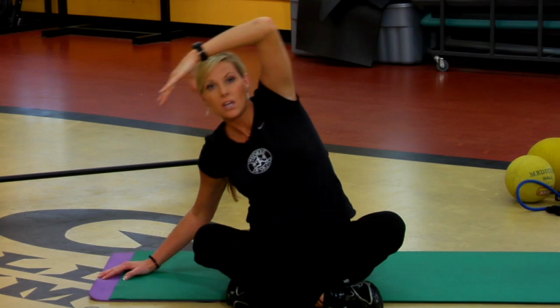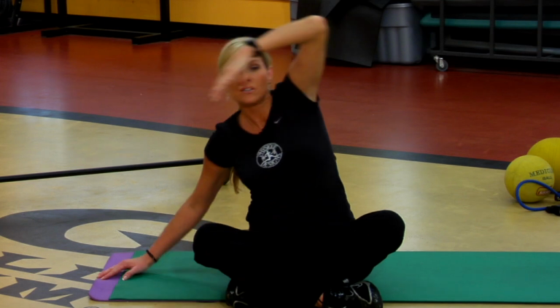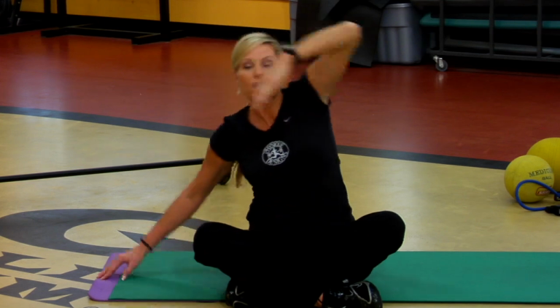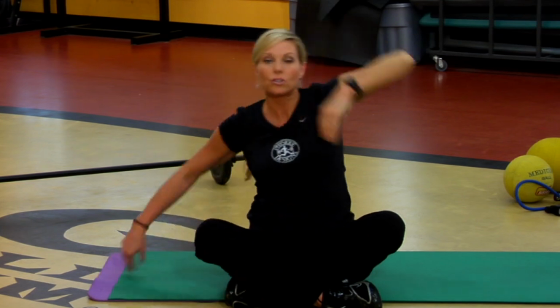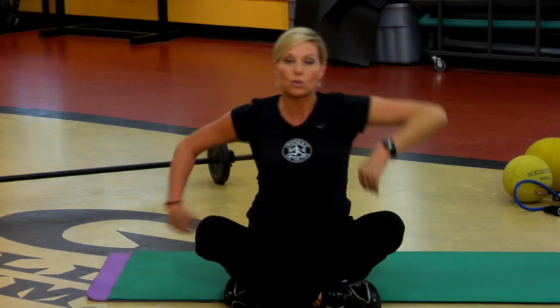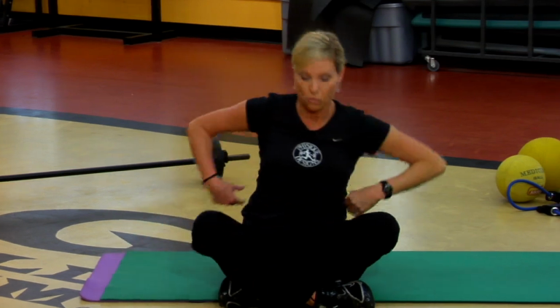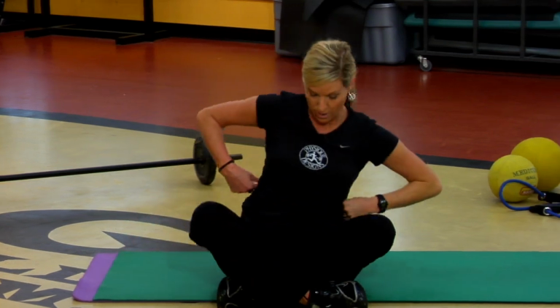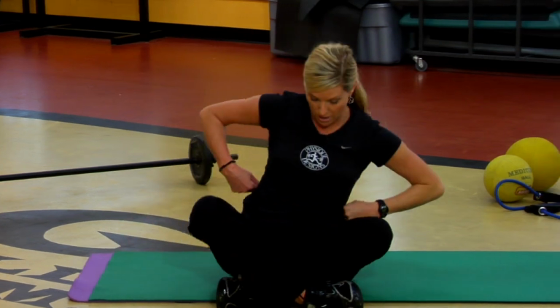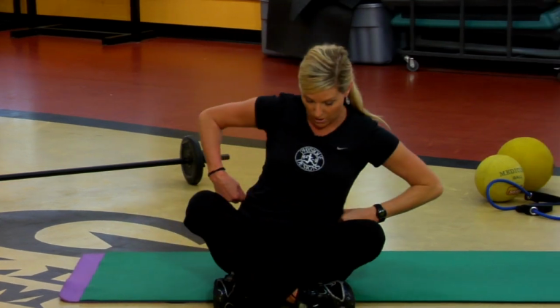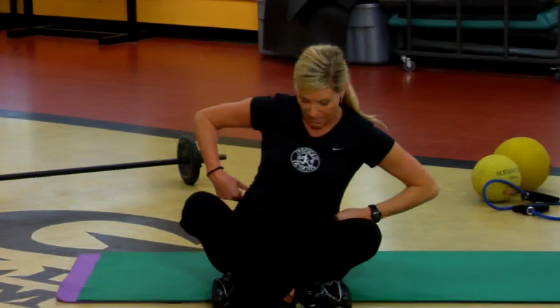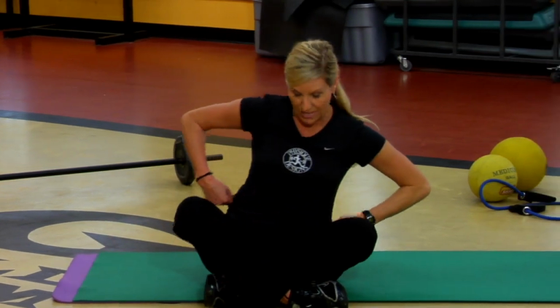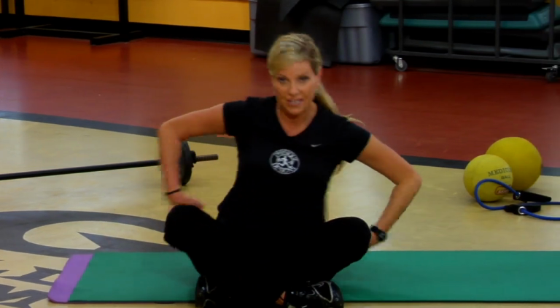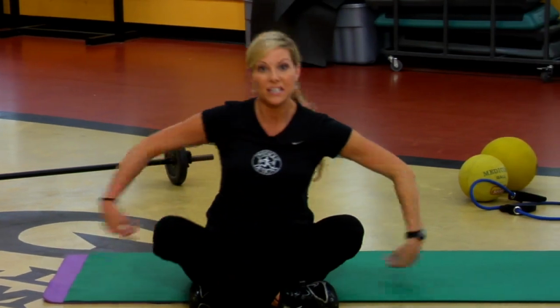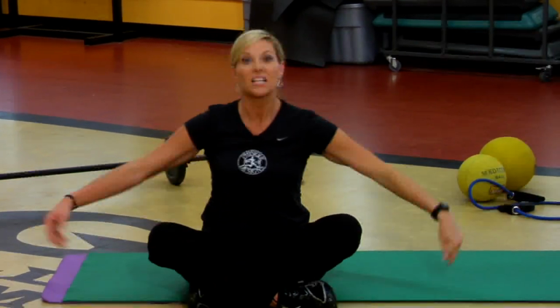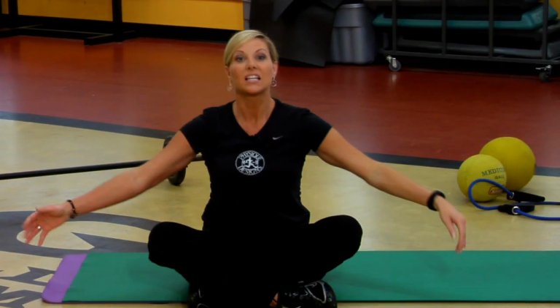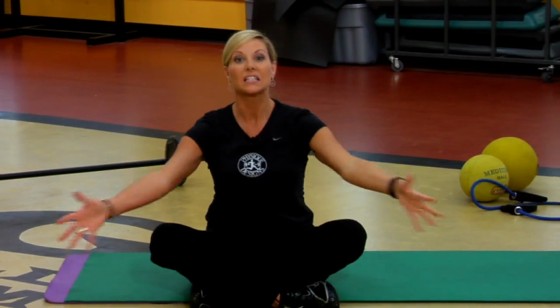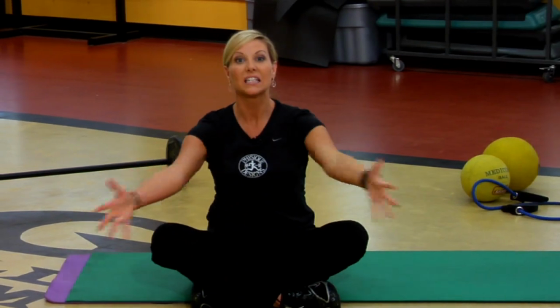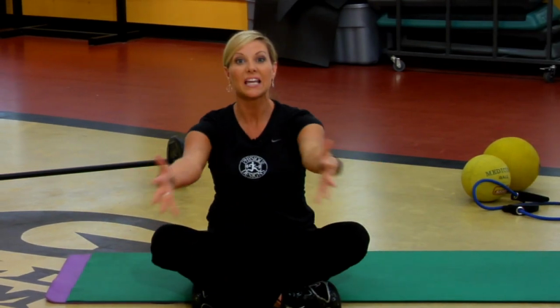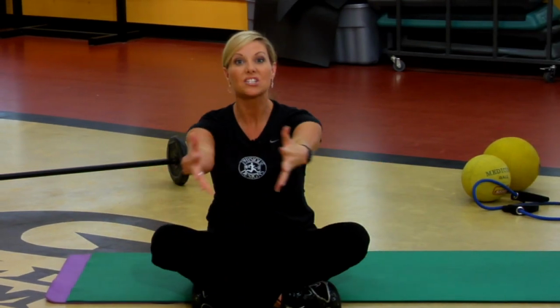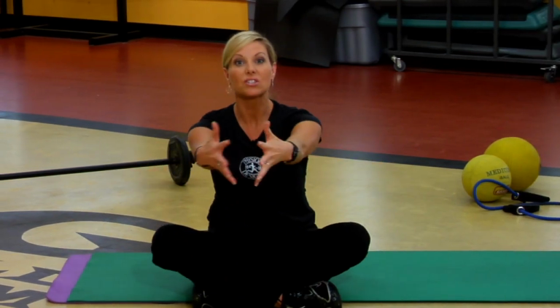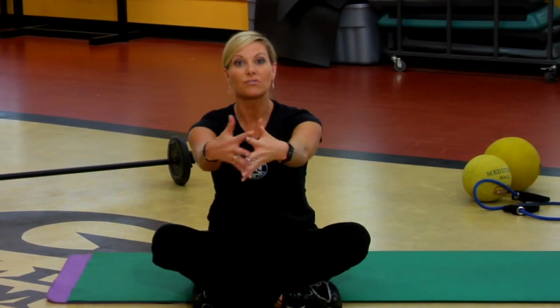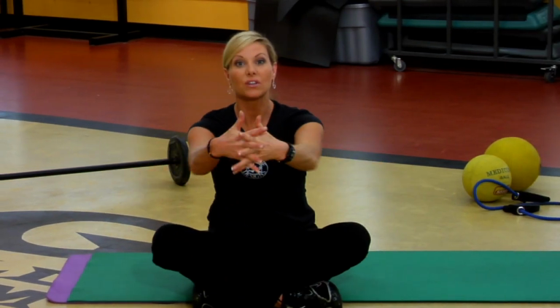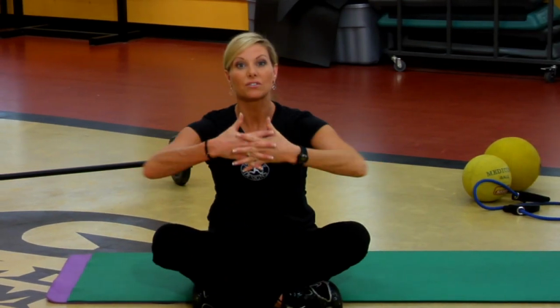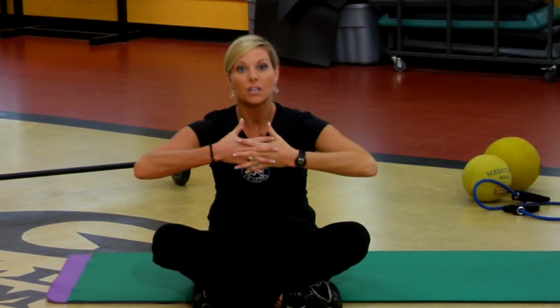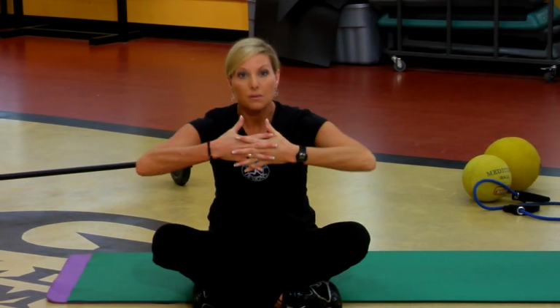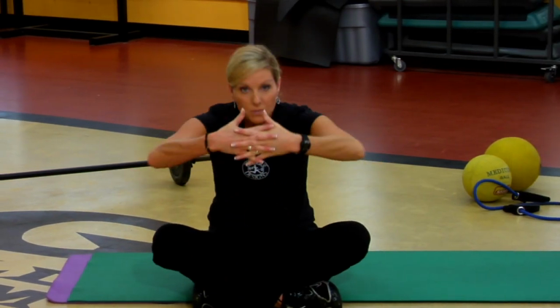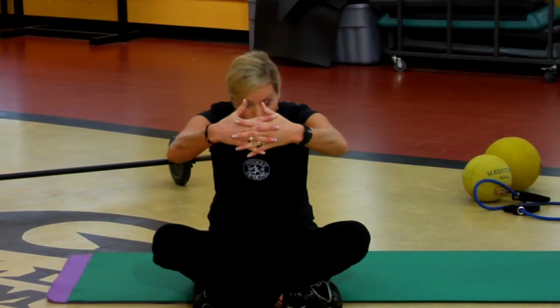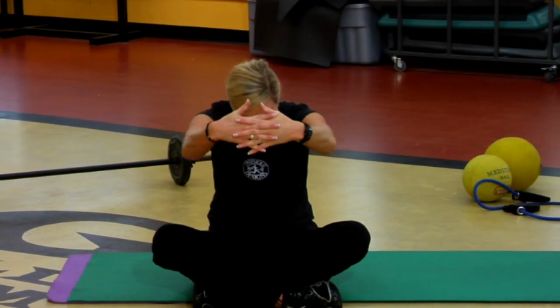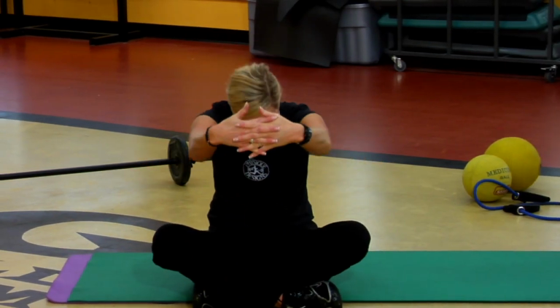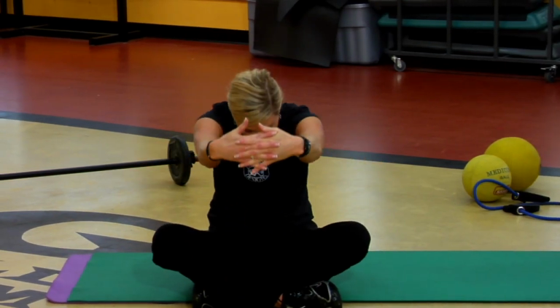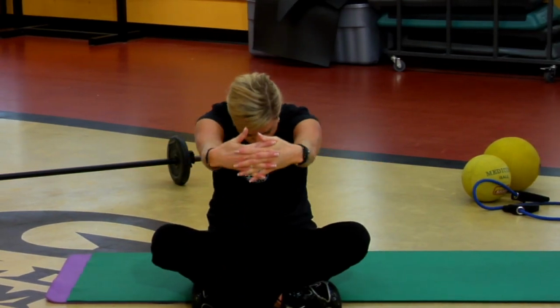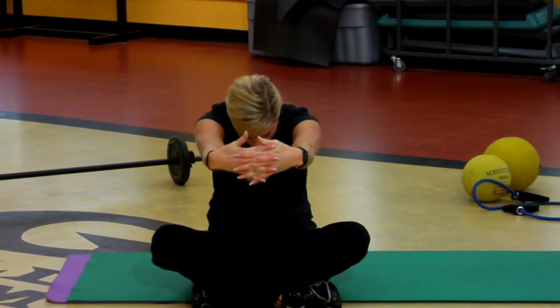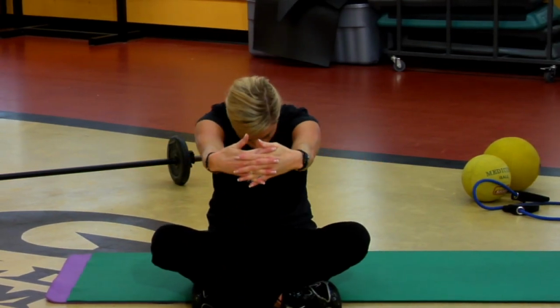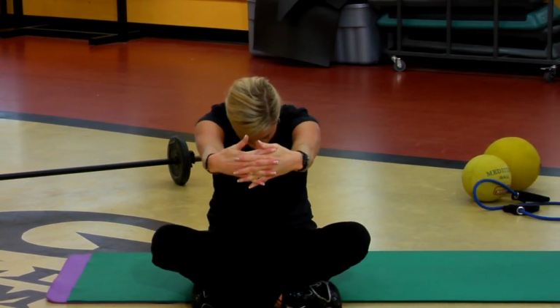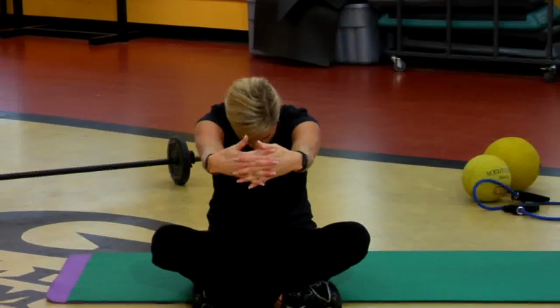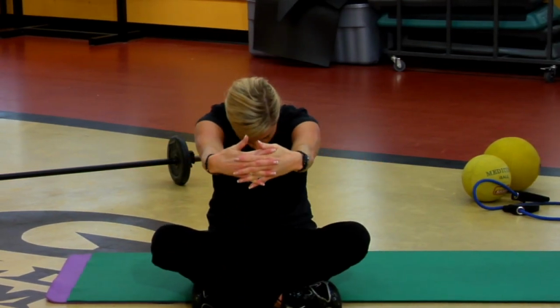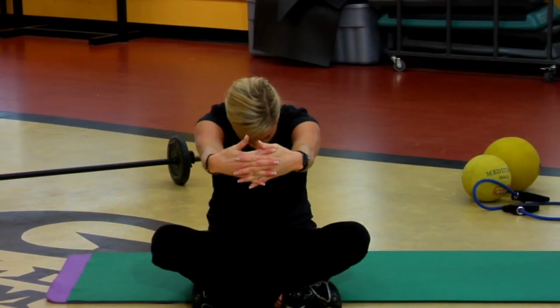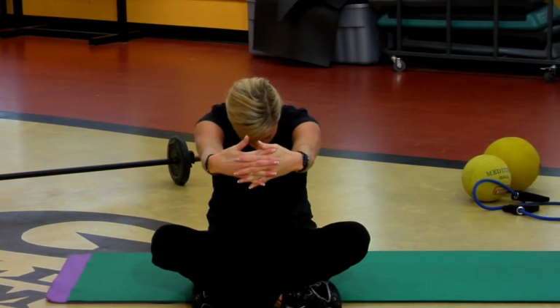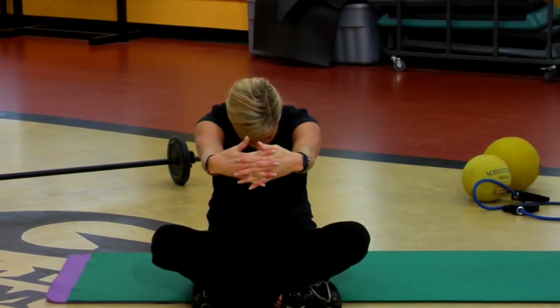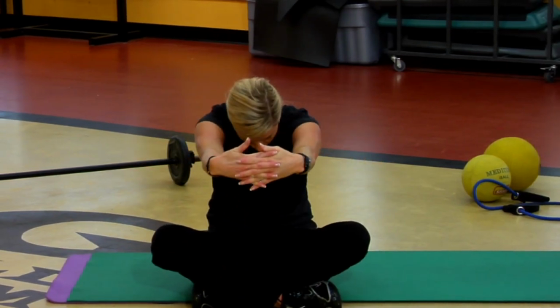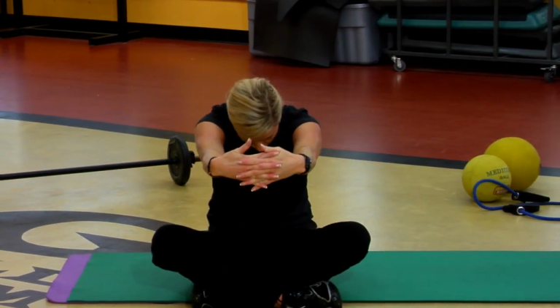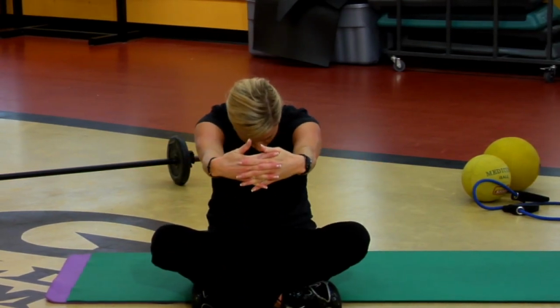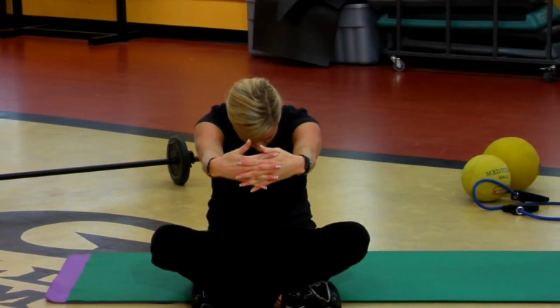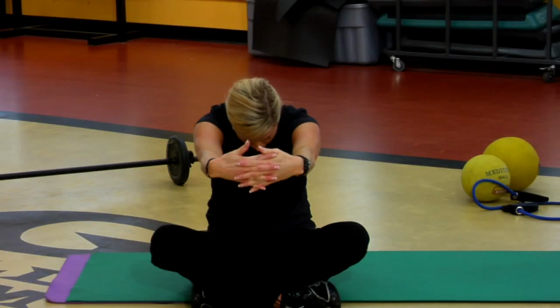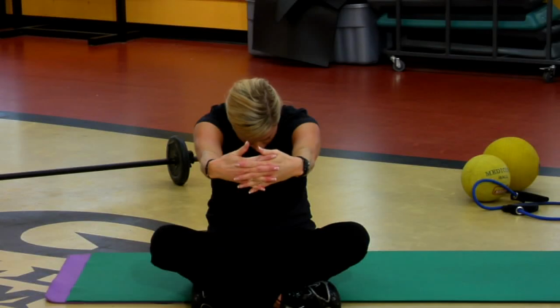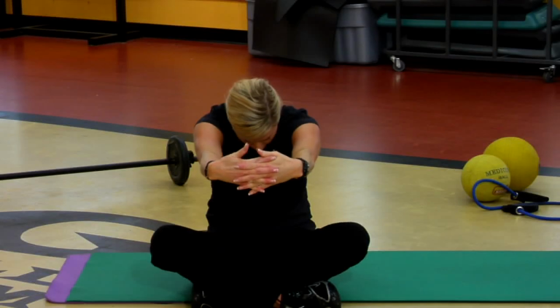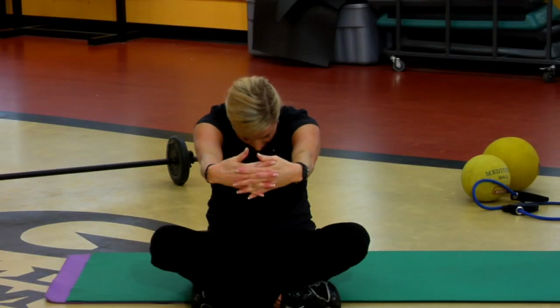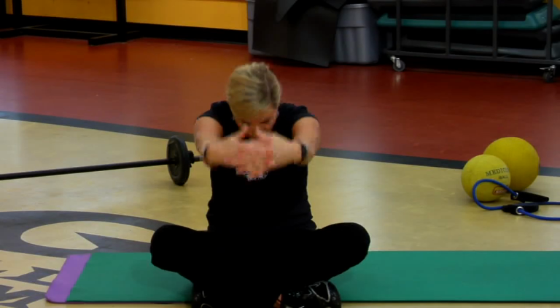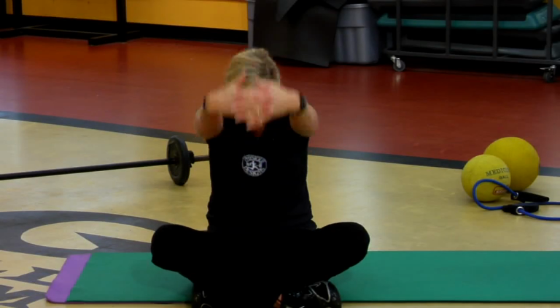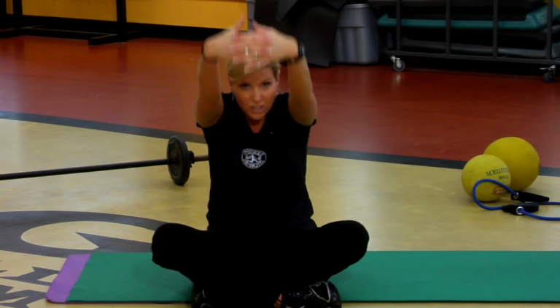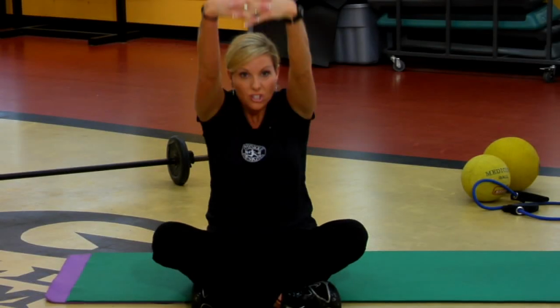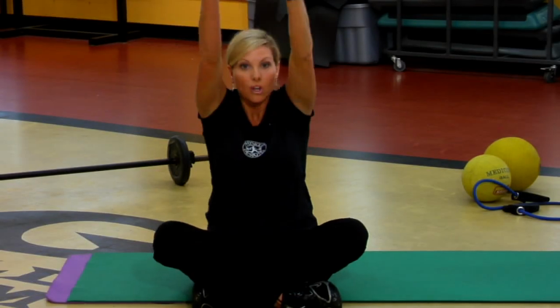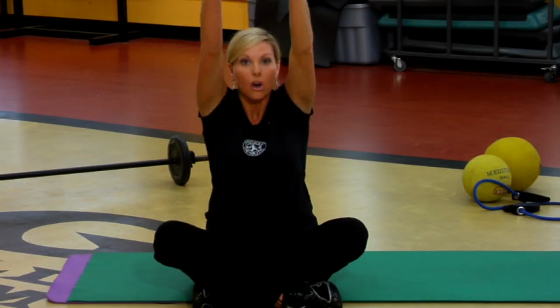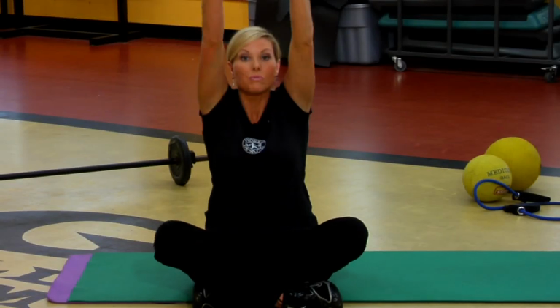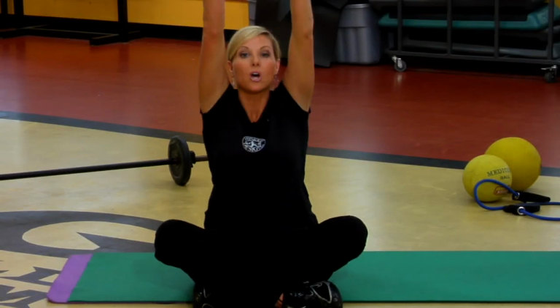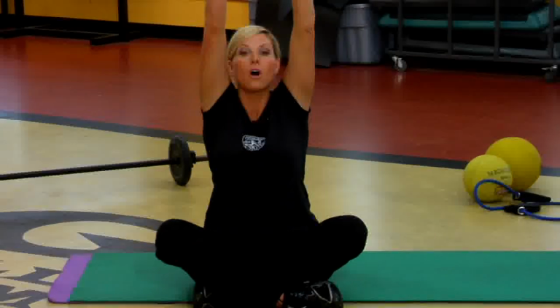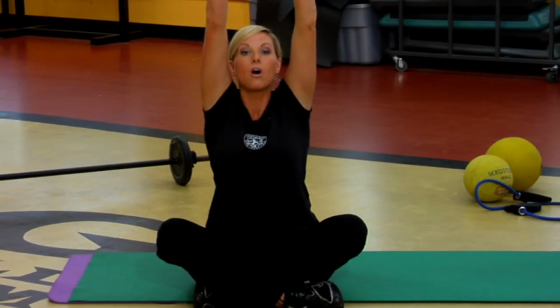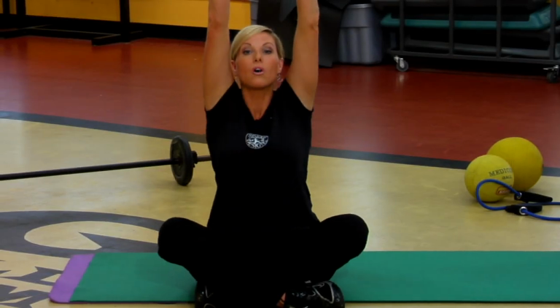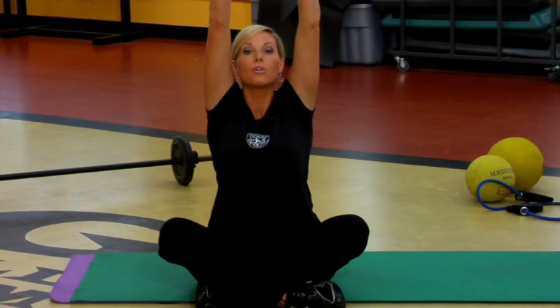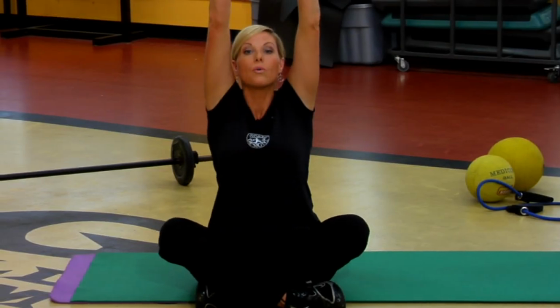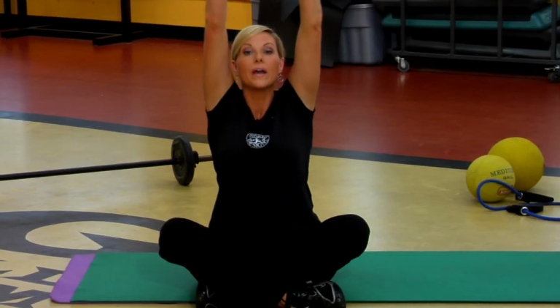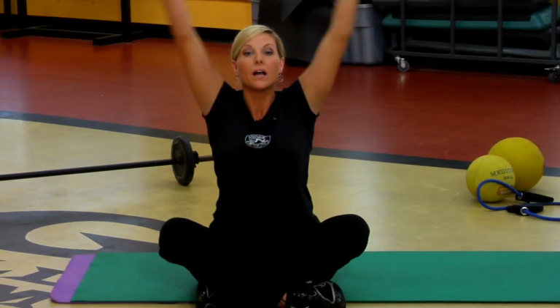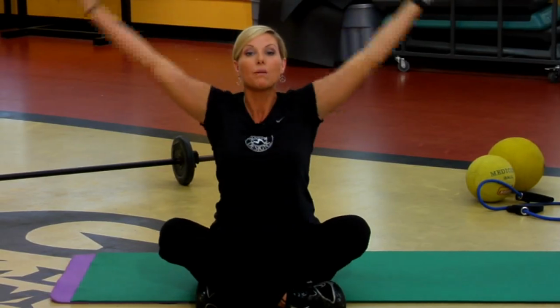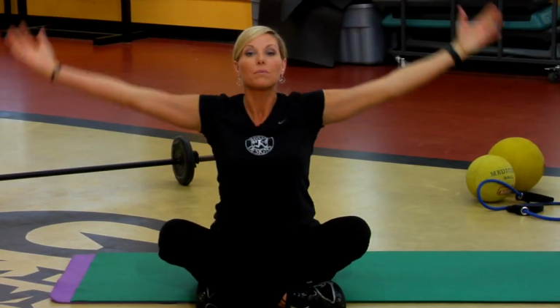Another great way to end it: lace the fingertips around the shoulders, and then reach the arms all the way up.